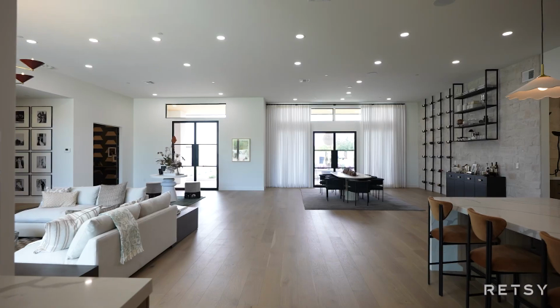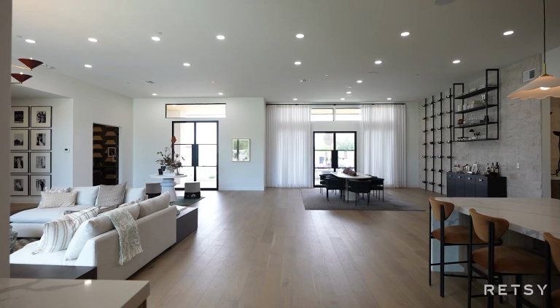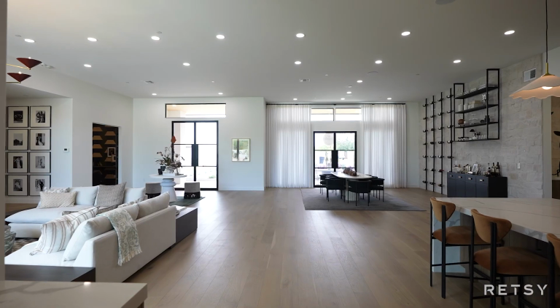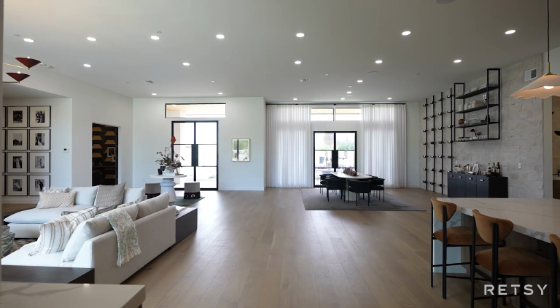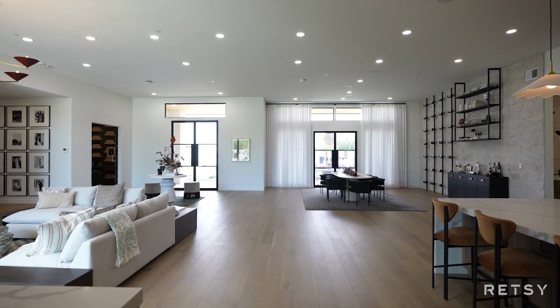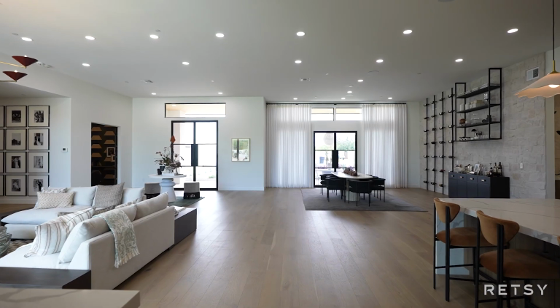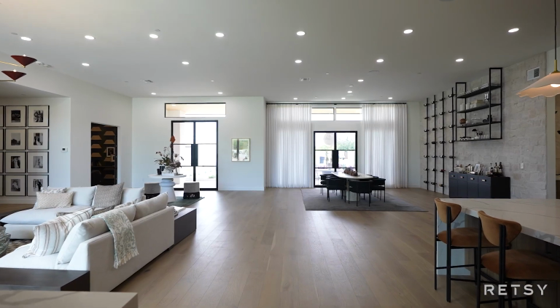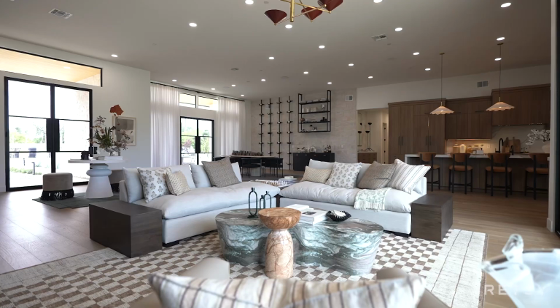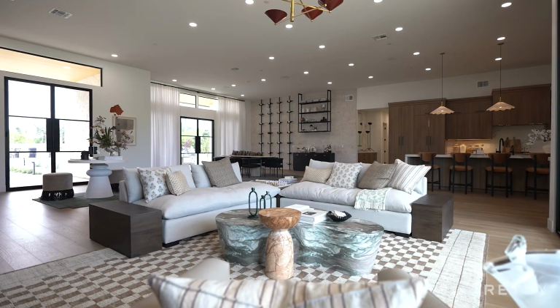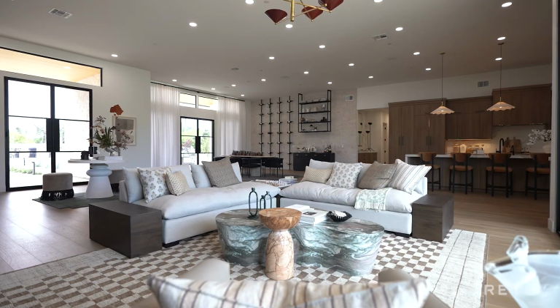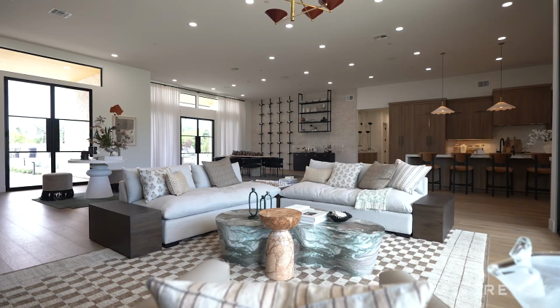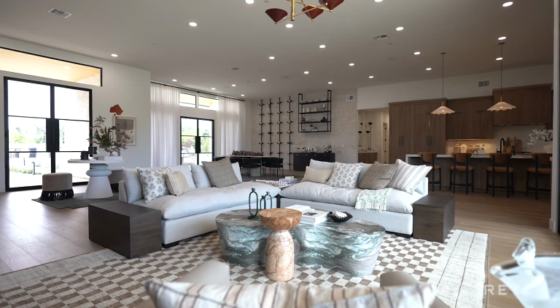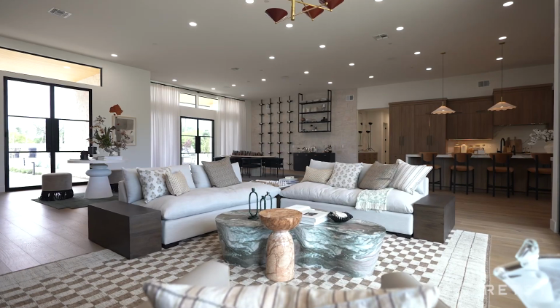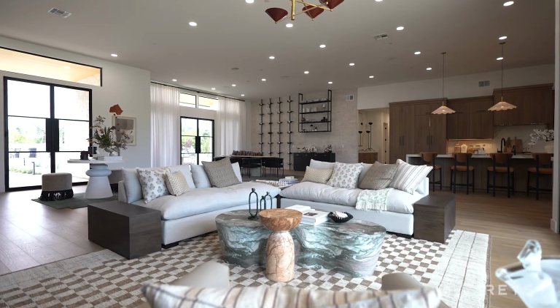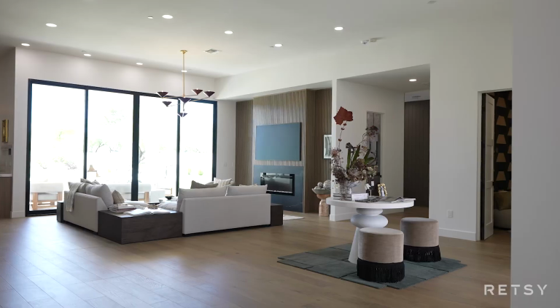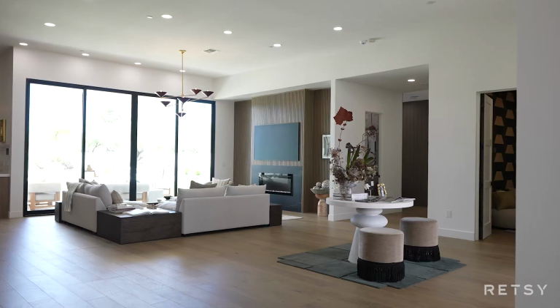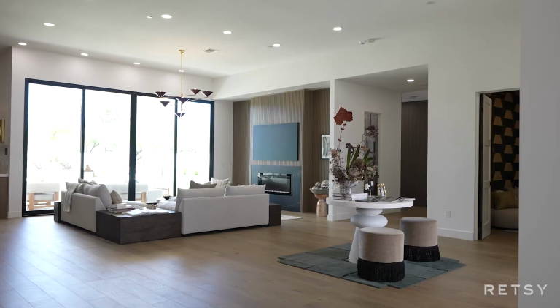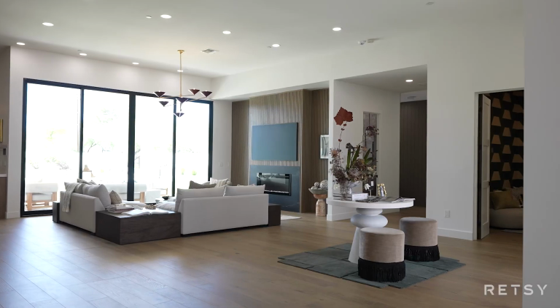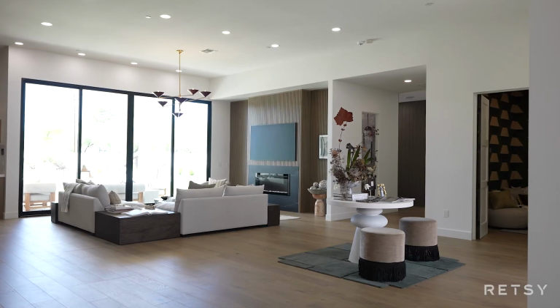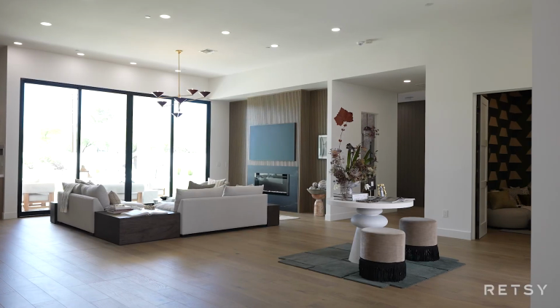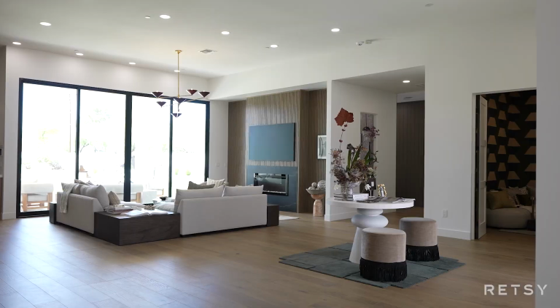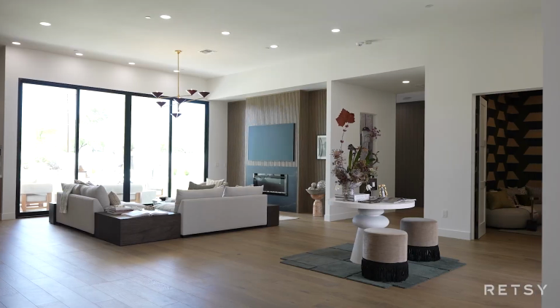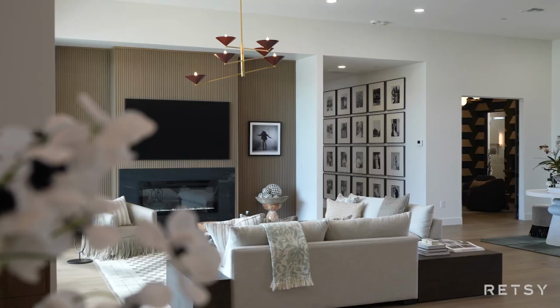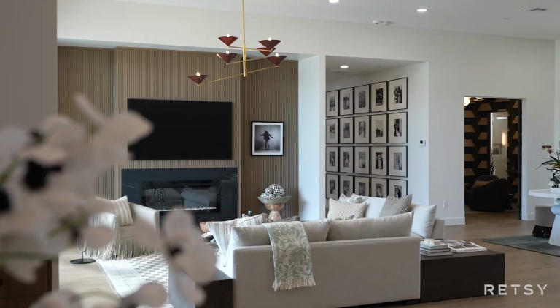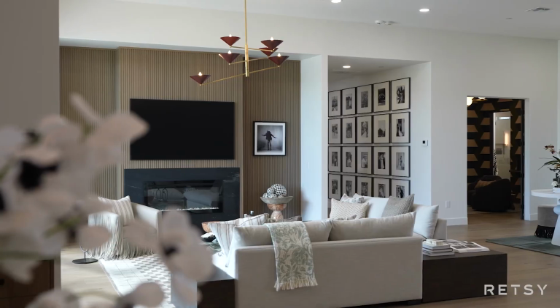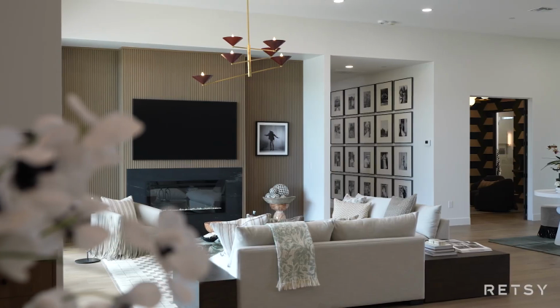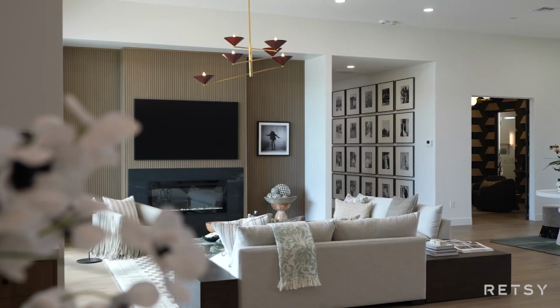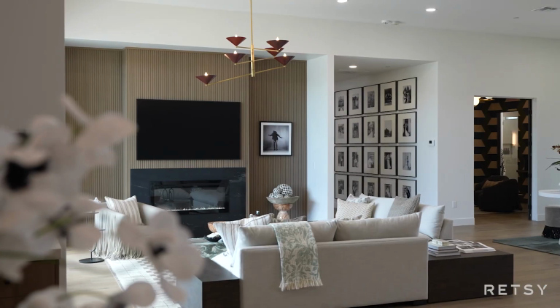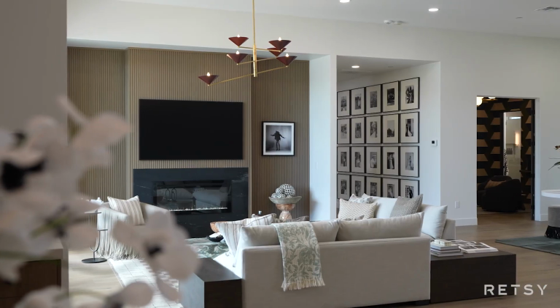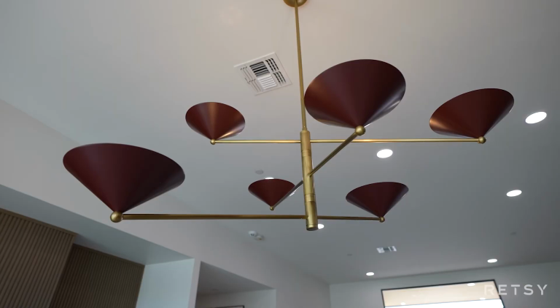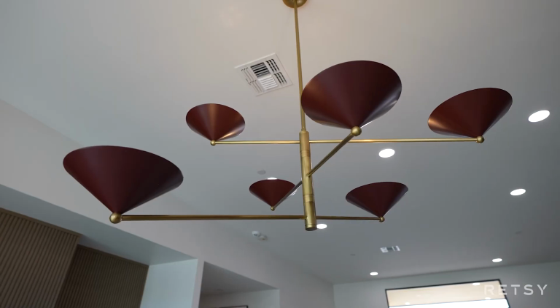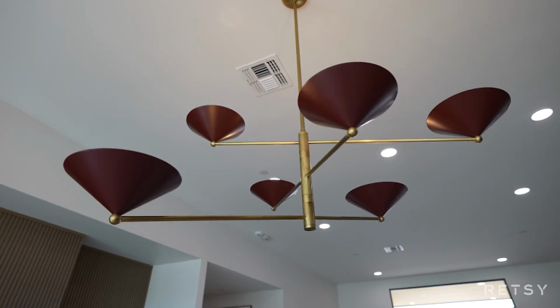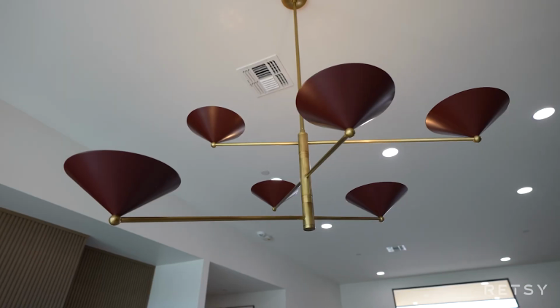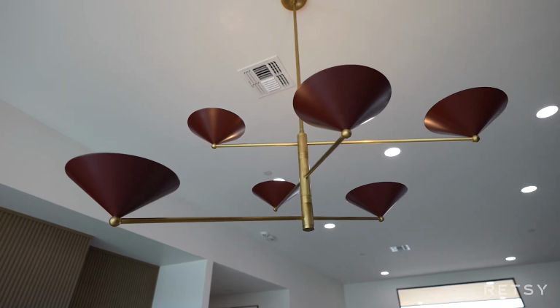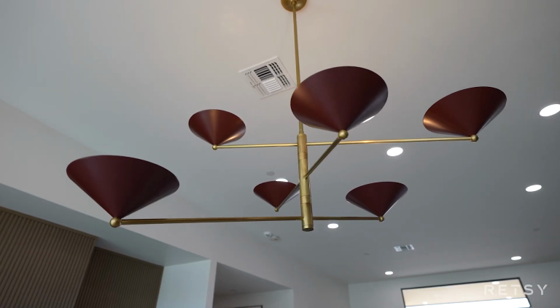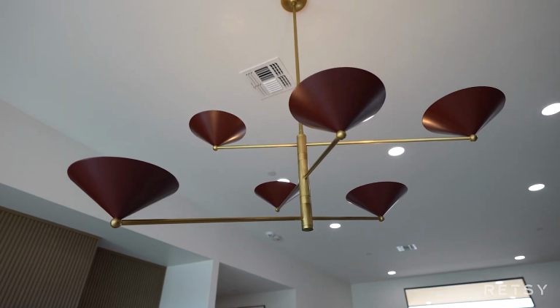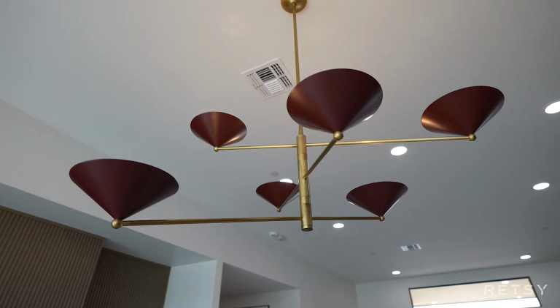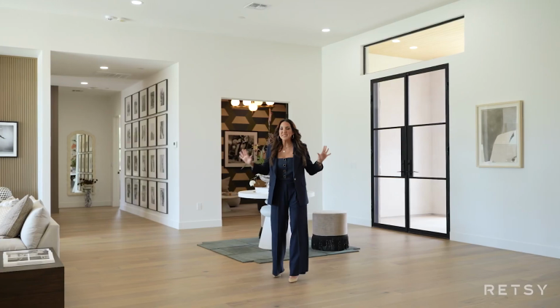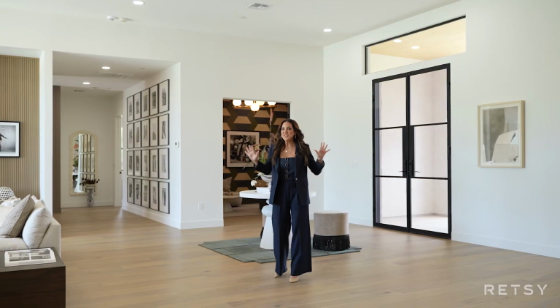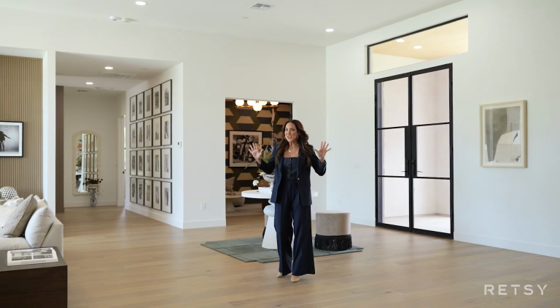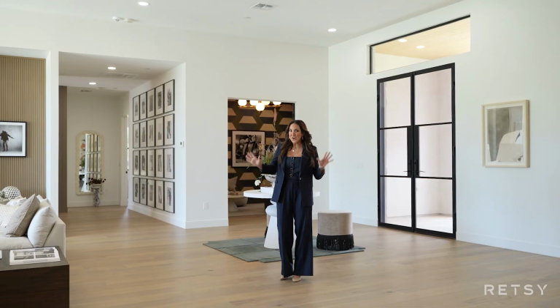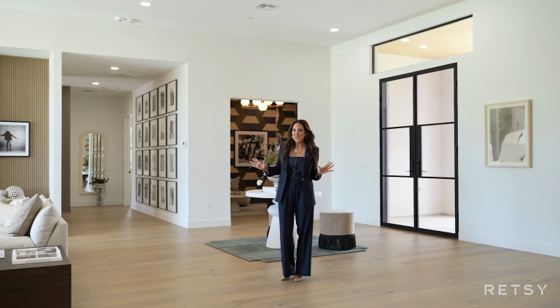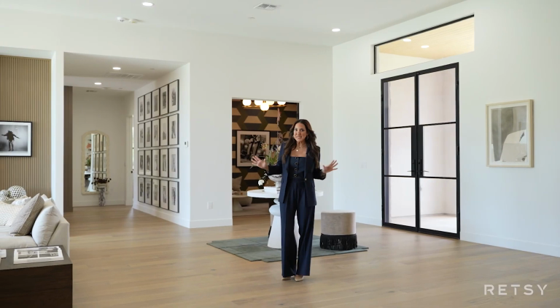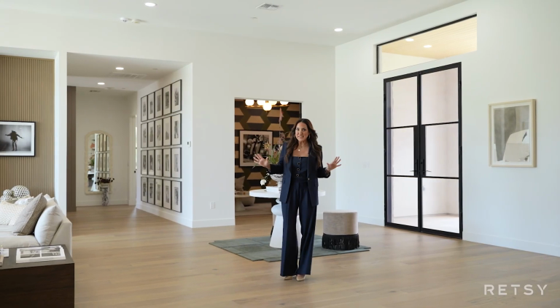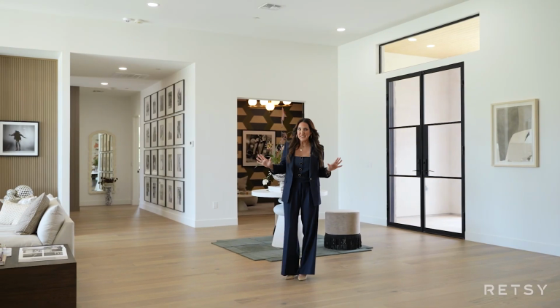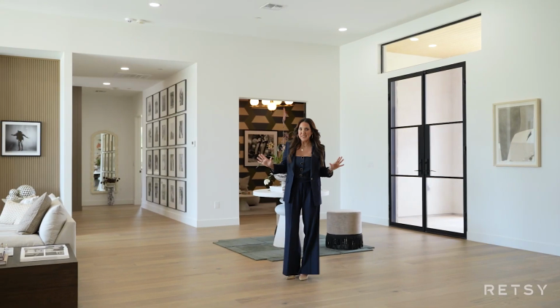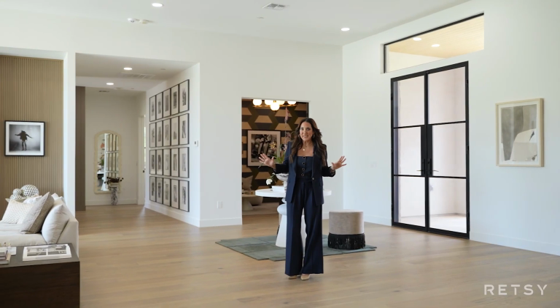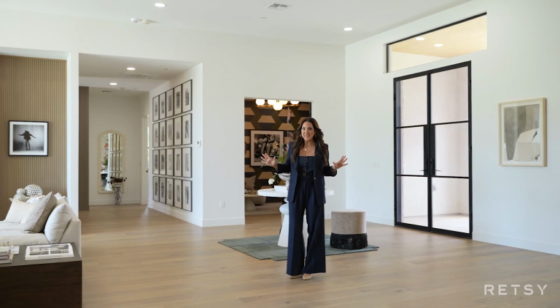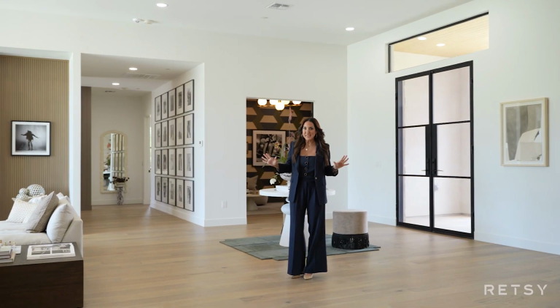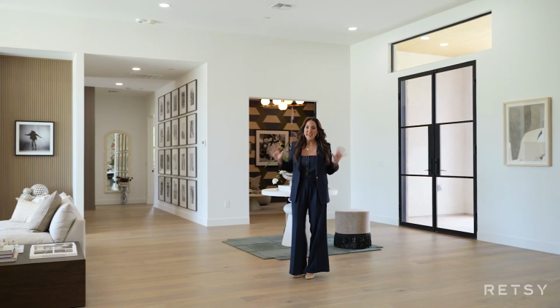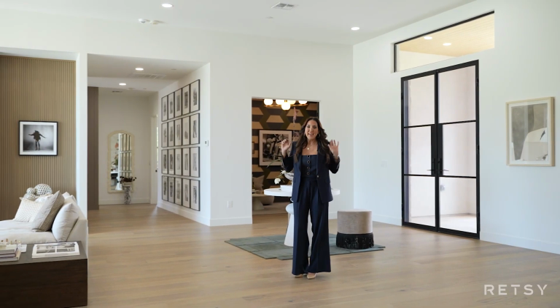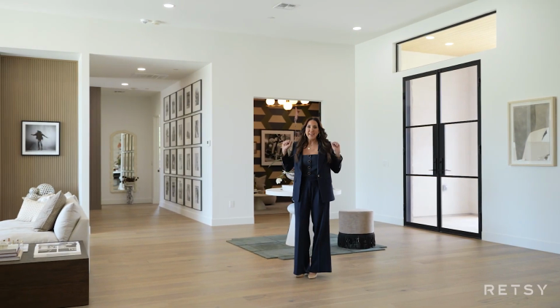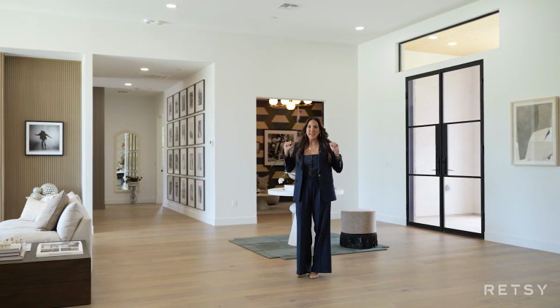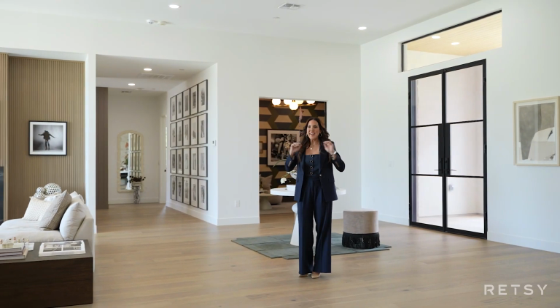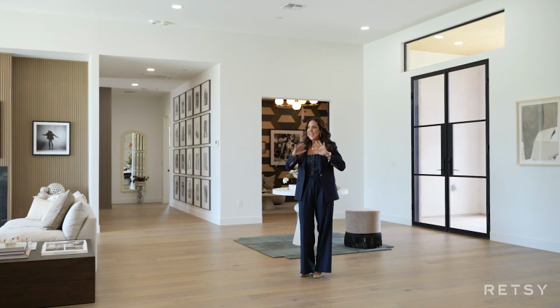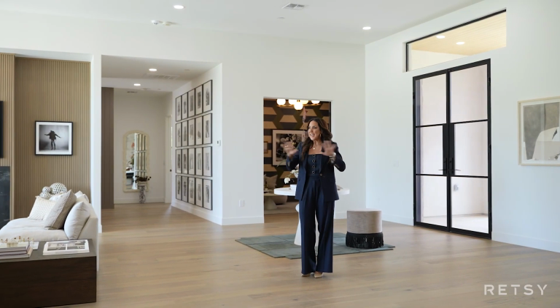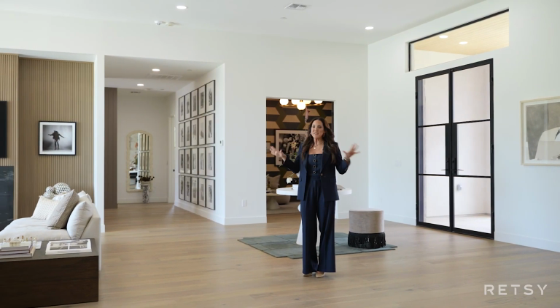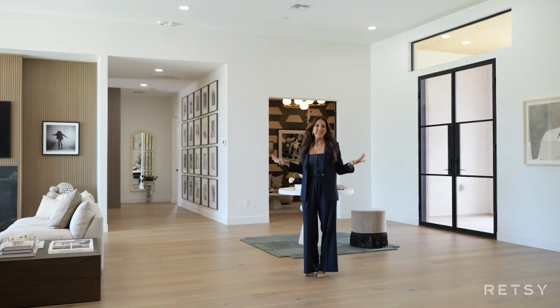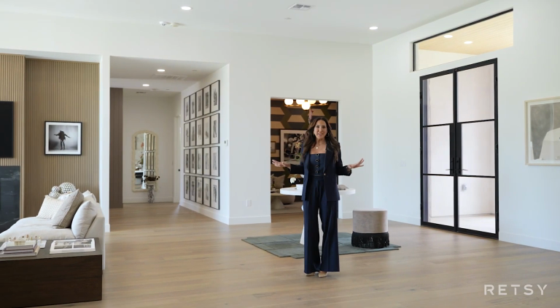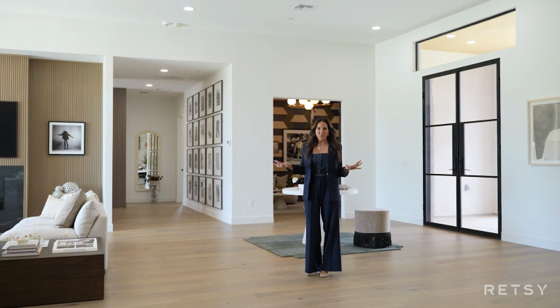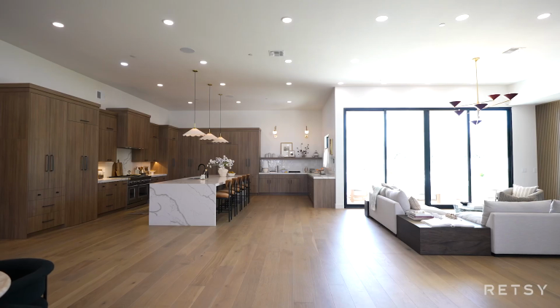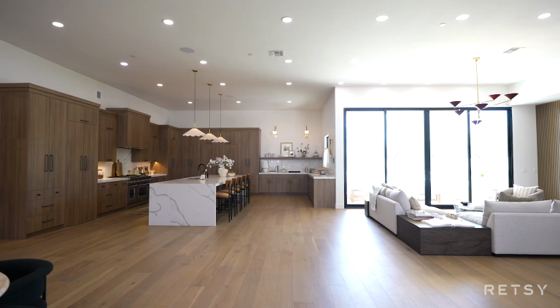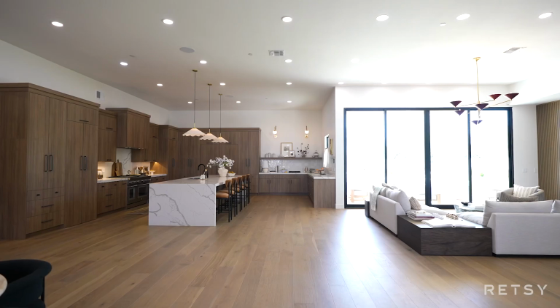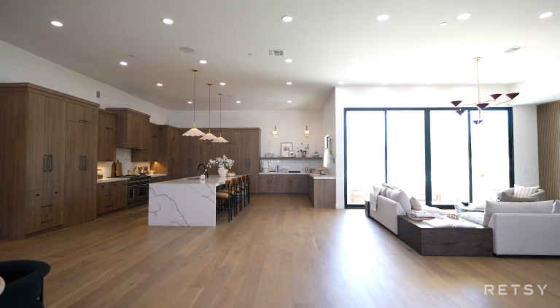This is a floor plan that everybody's looking for — wide open, tall ceilings, and everything in one place.